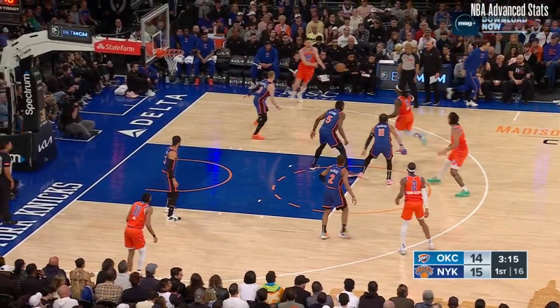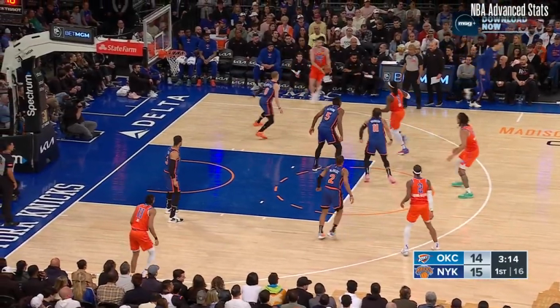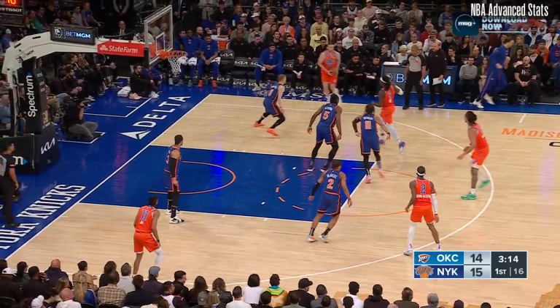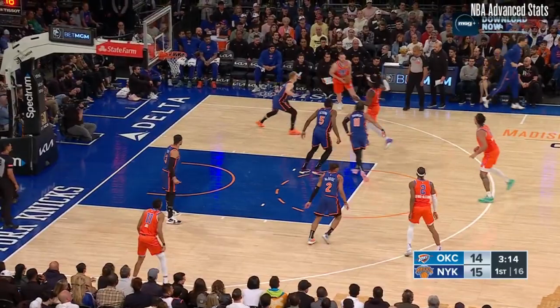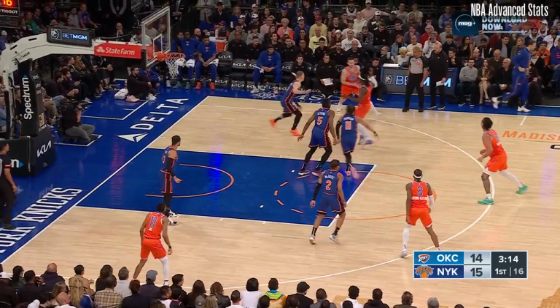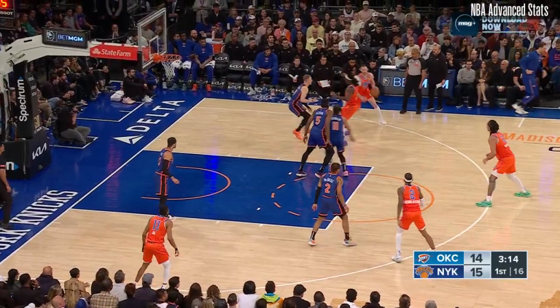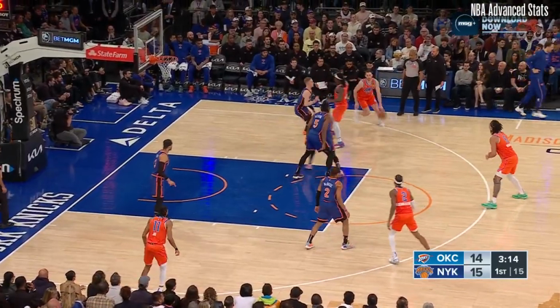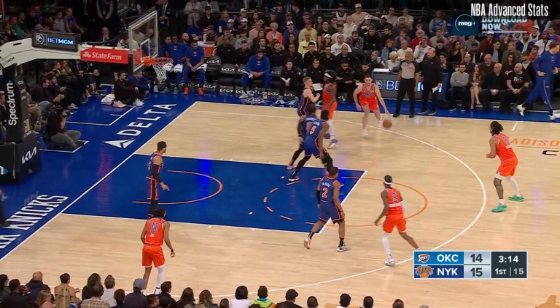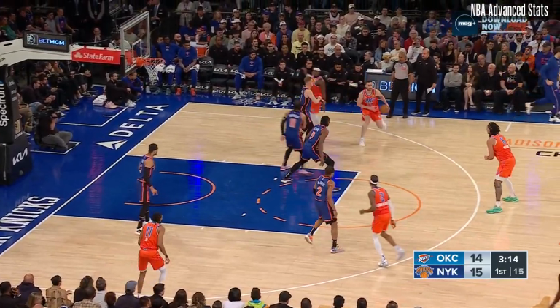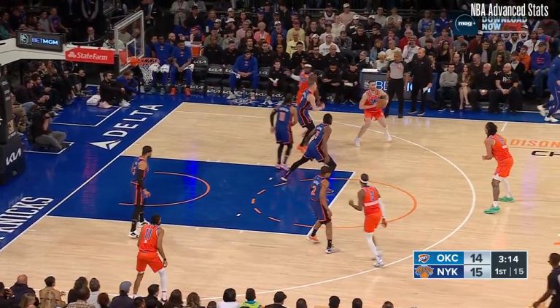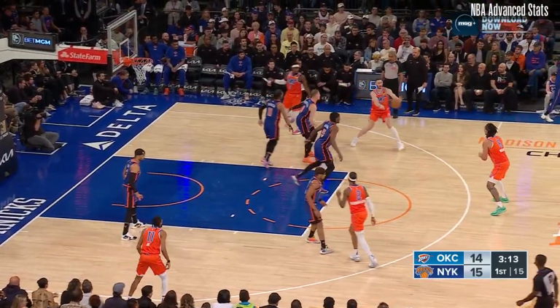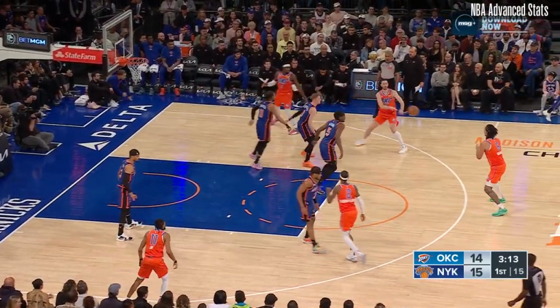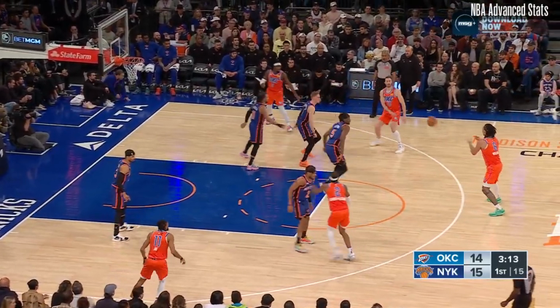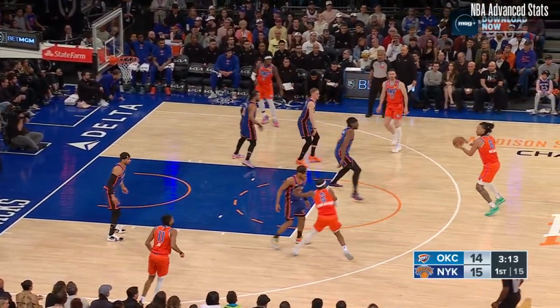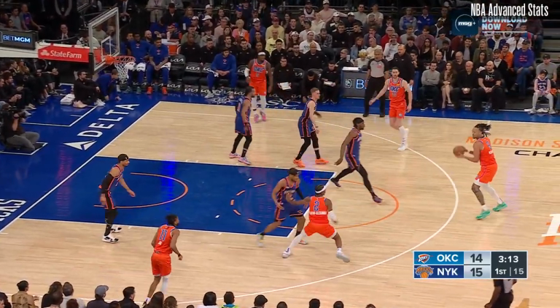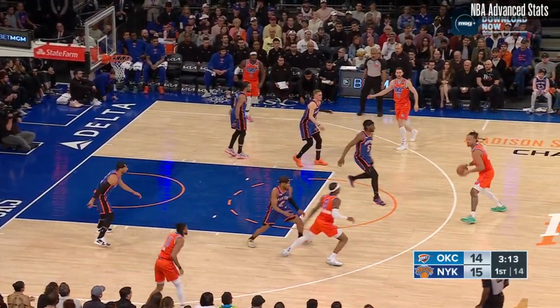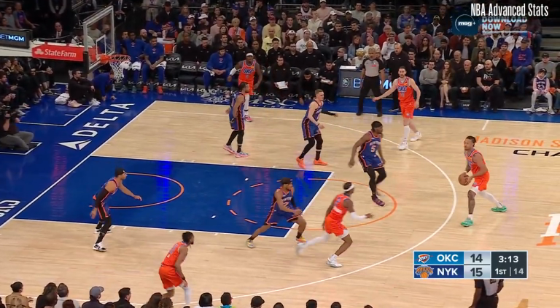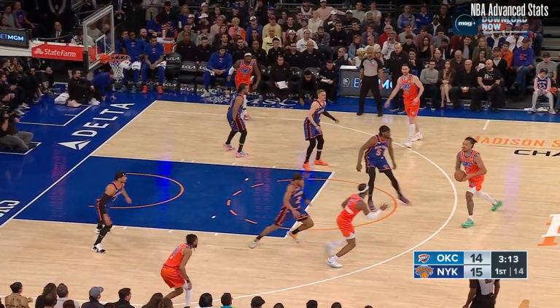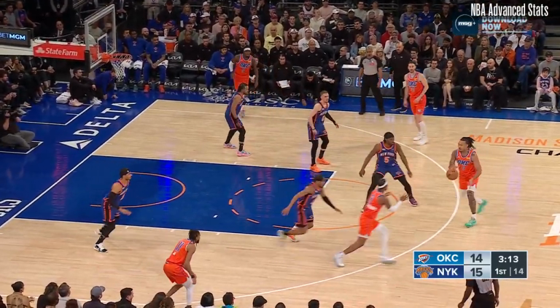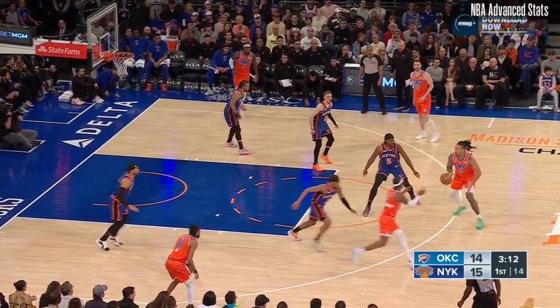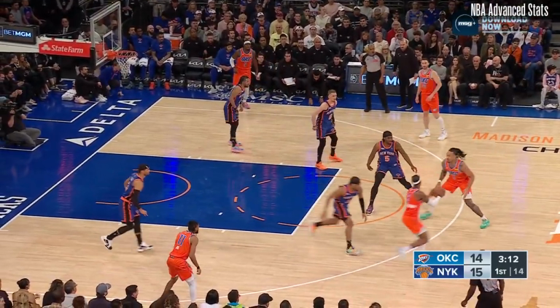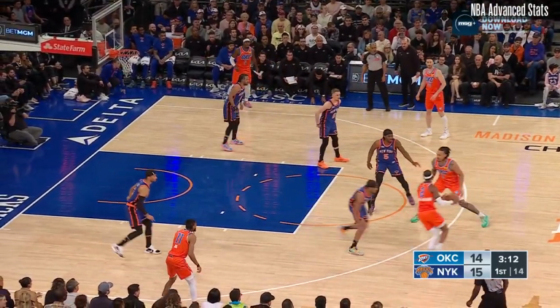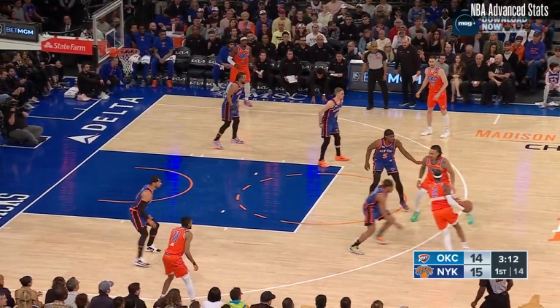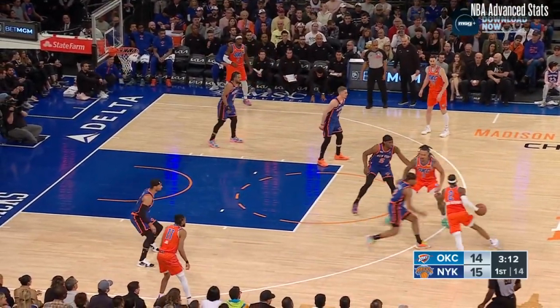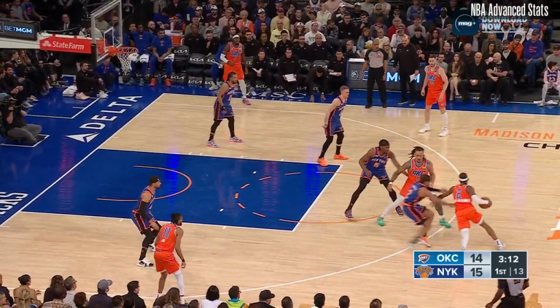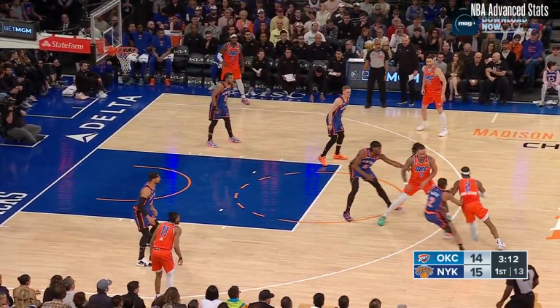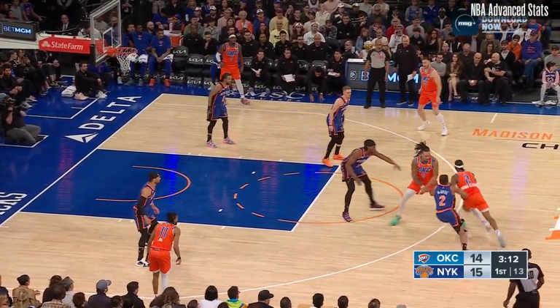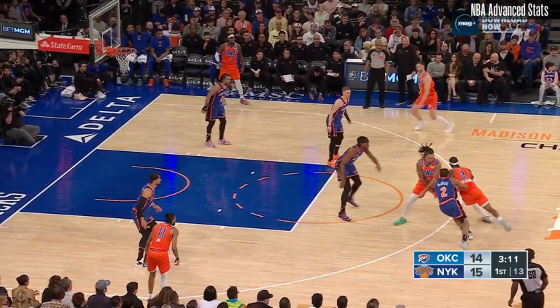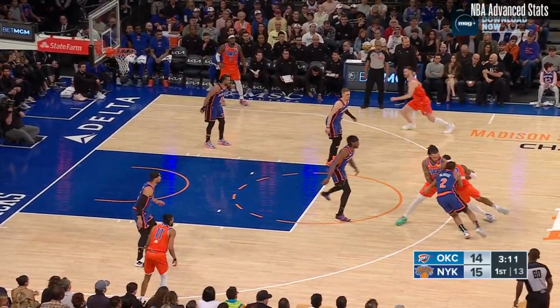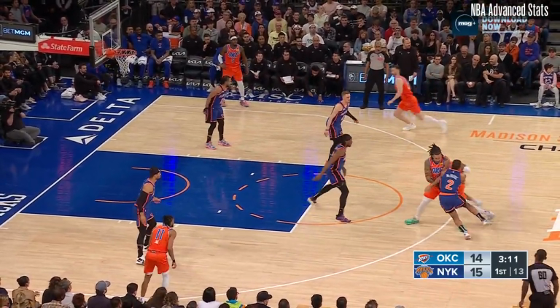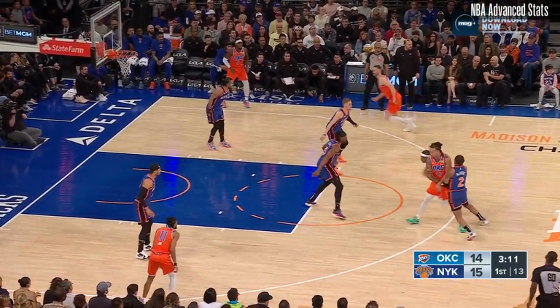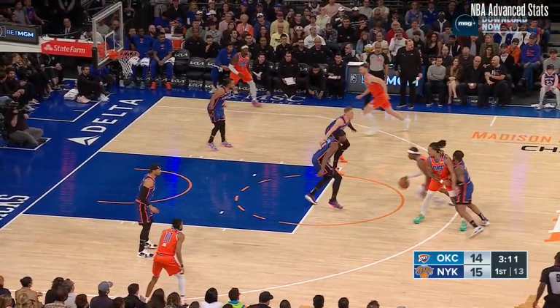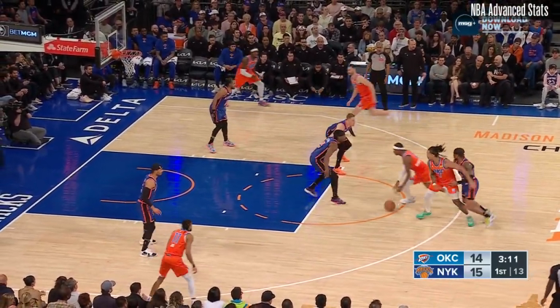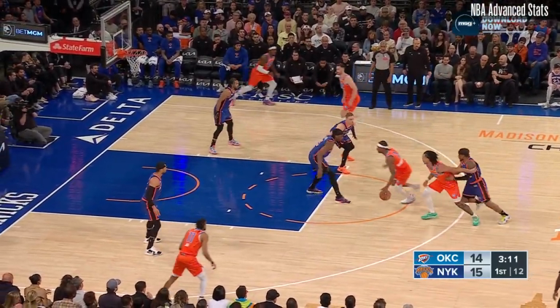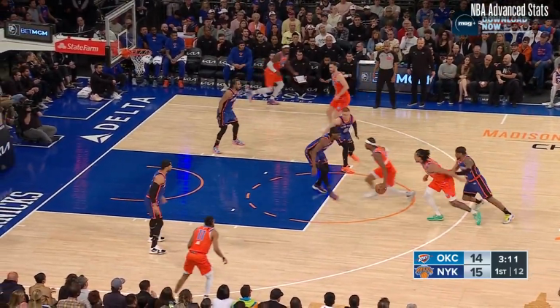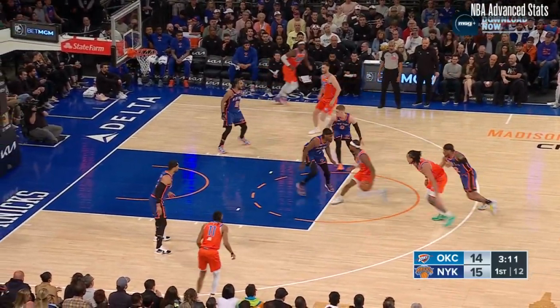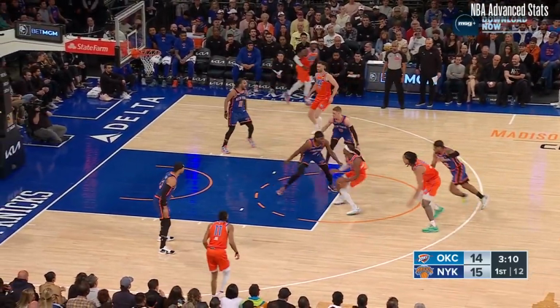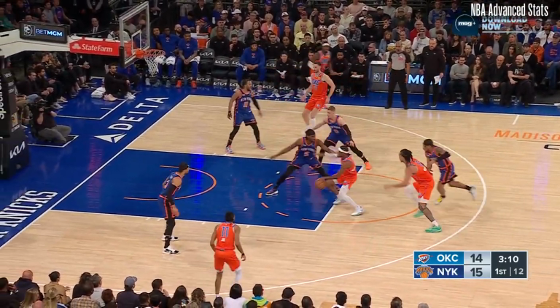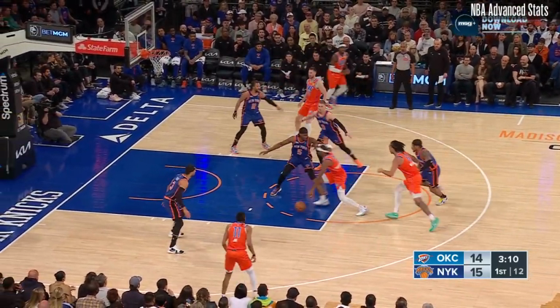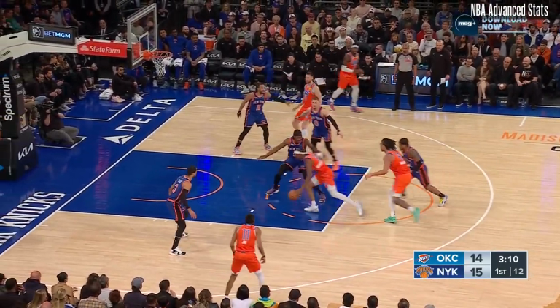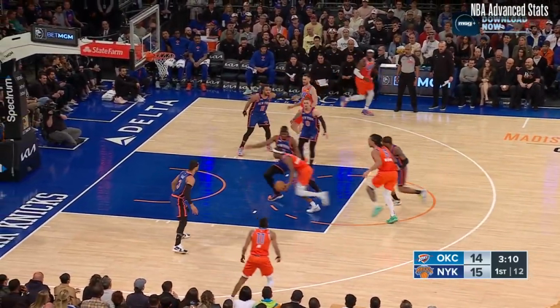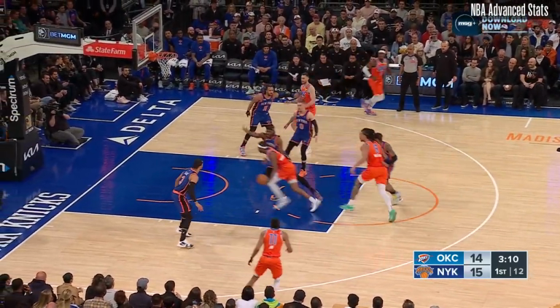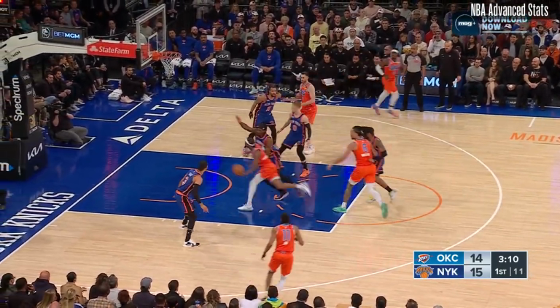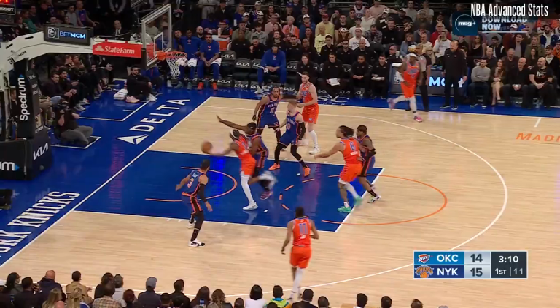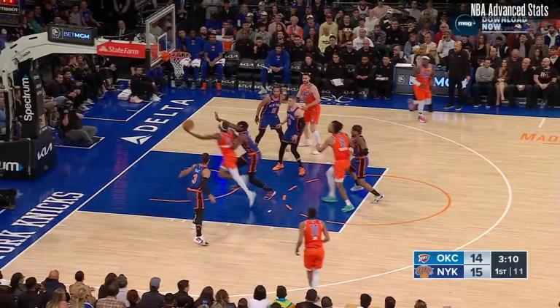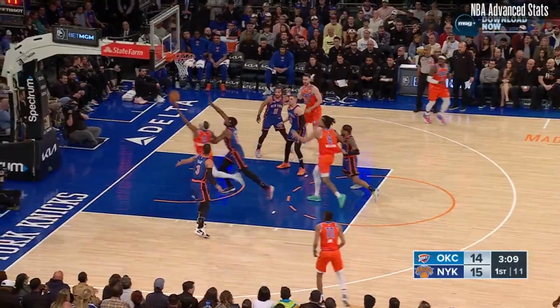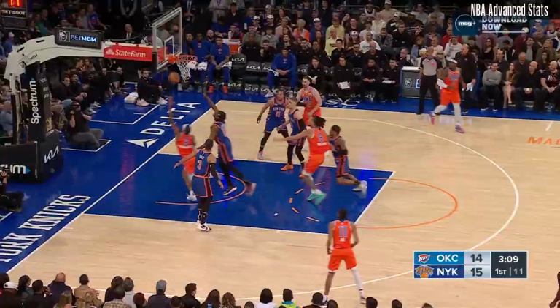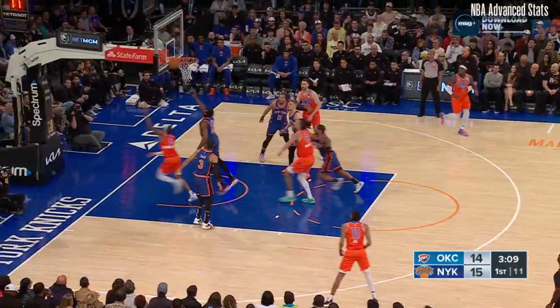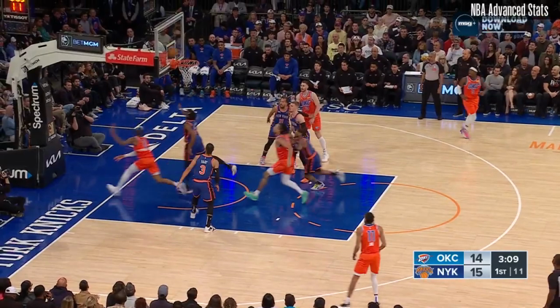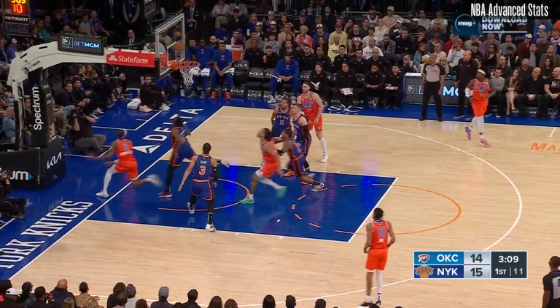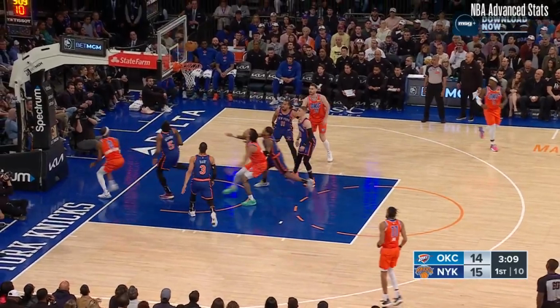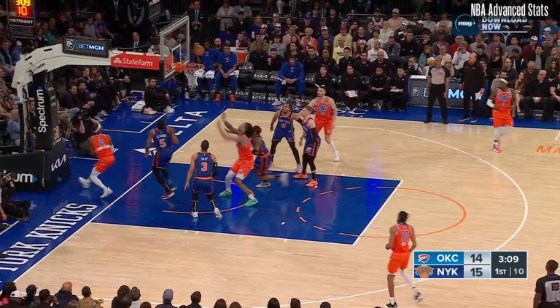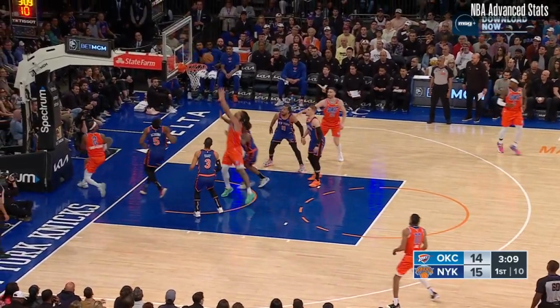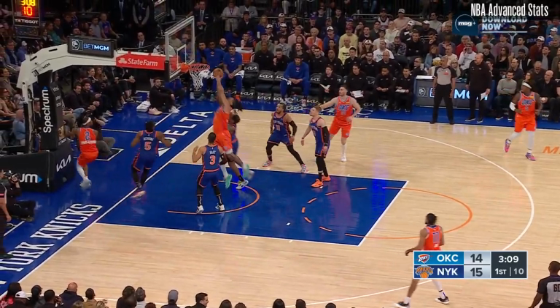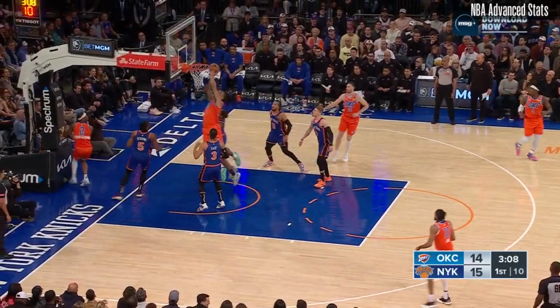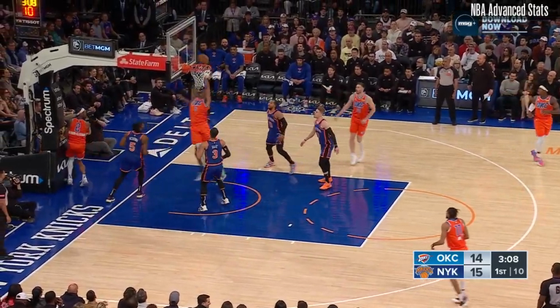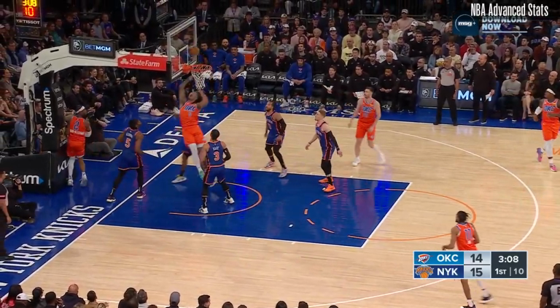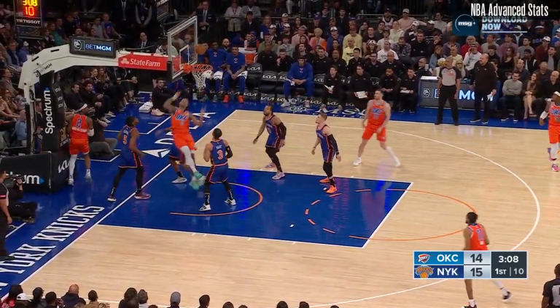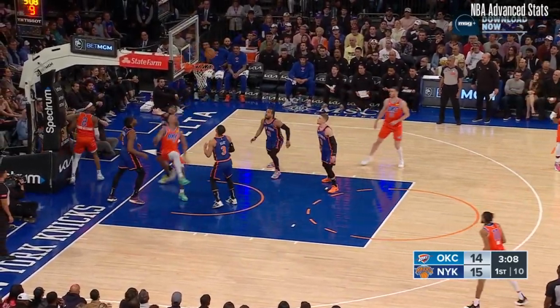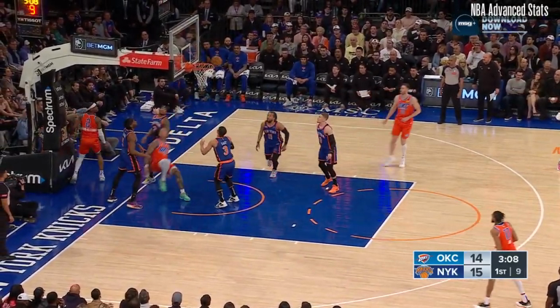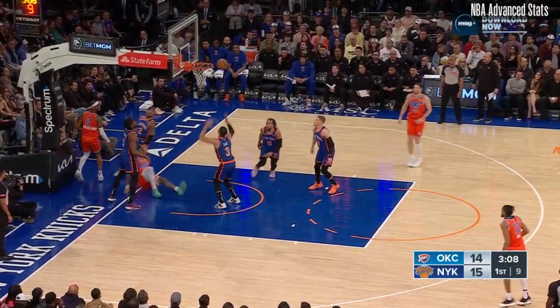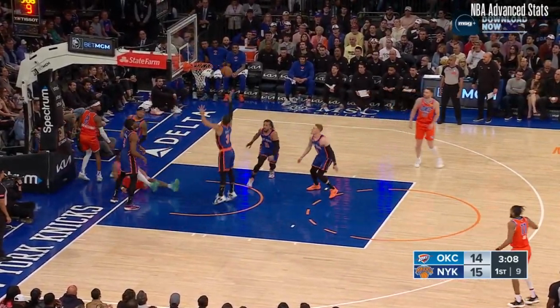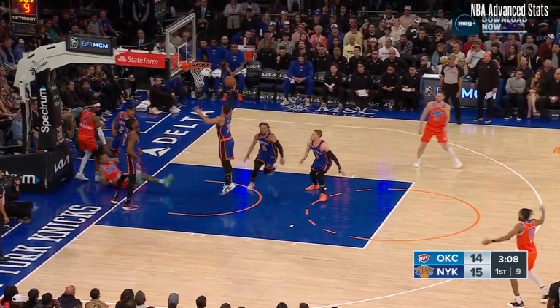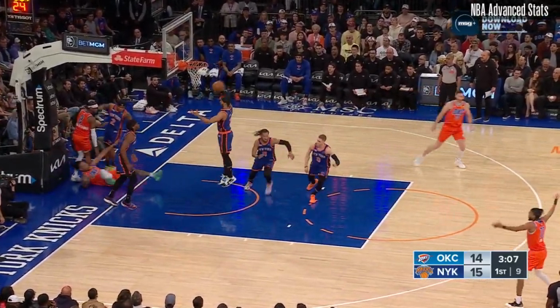Dort, out to Hayward up top, Jalen Williams. Hildress Alexander with a nice hesitation move left-handed, can't get it to go.